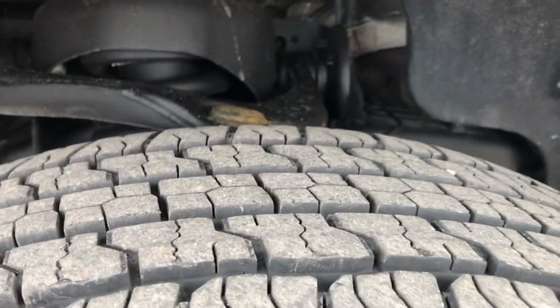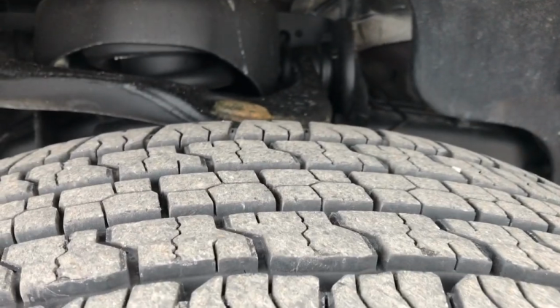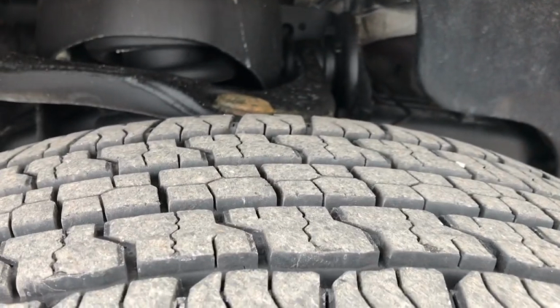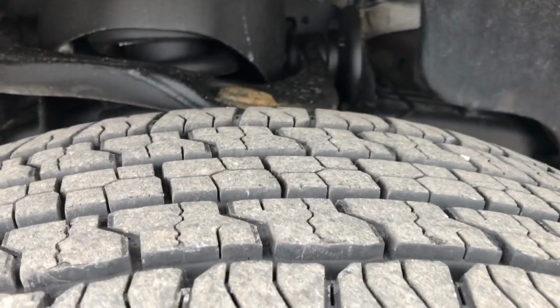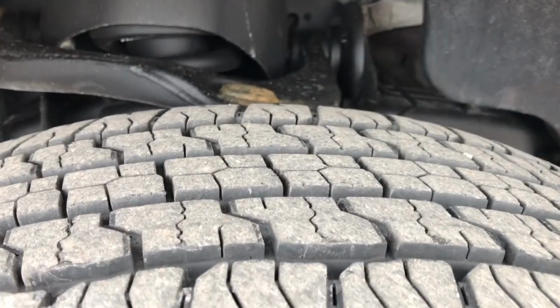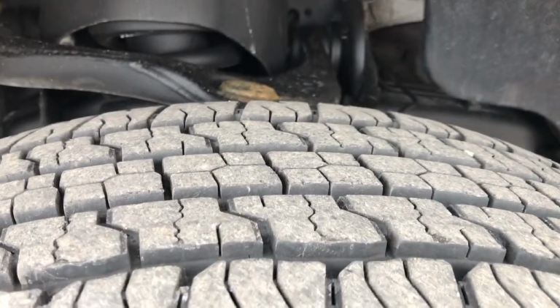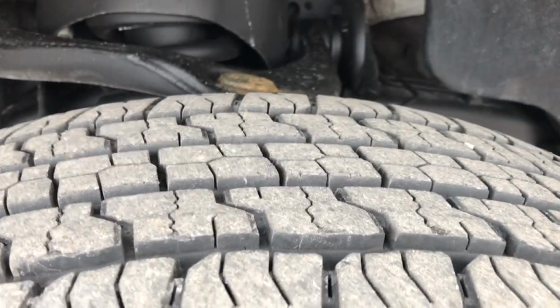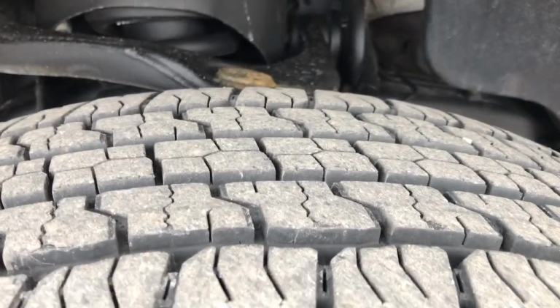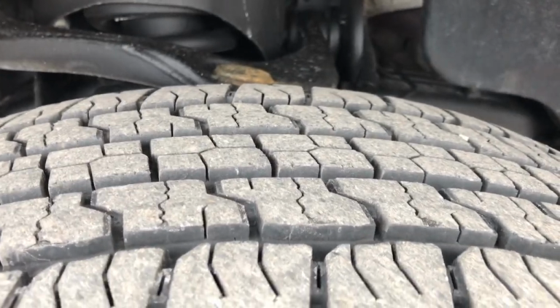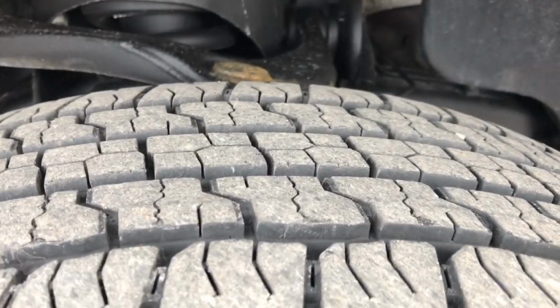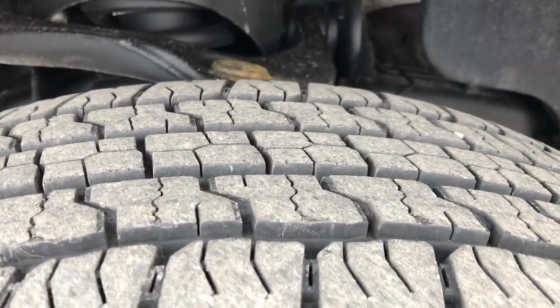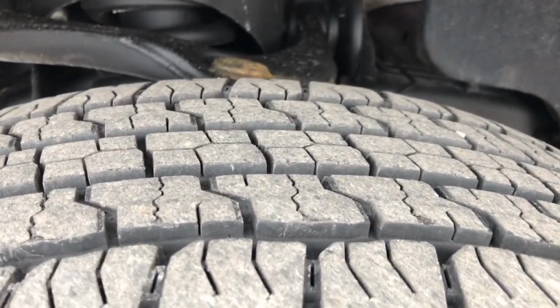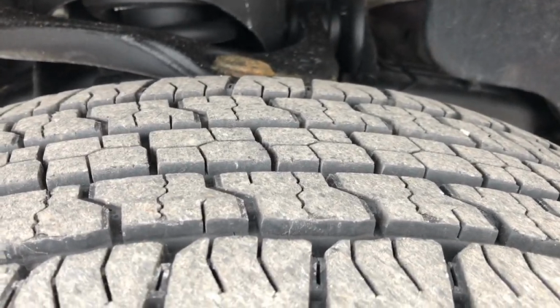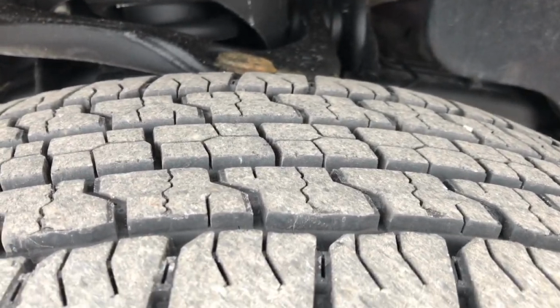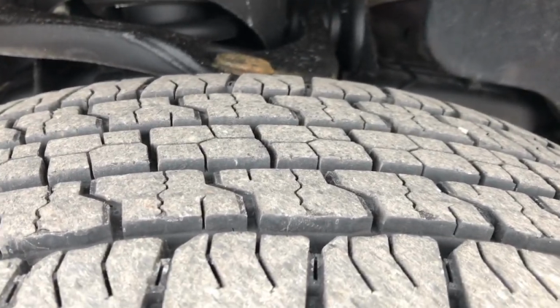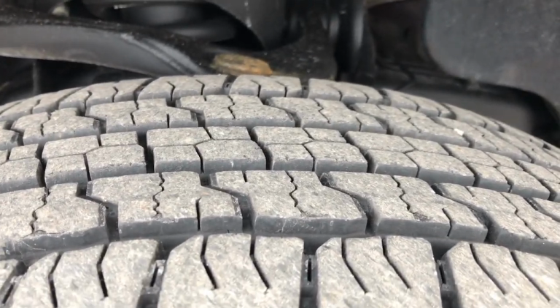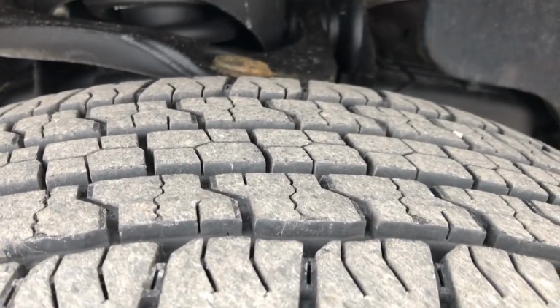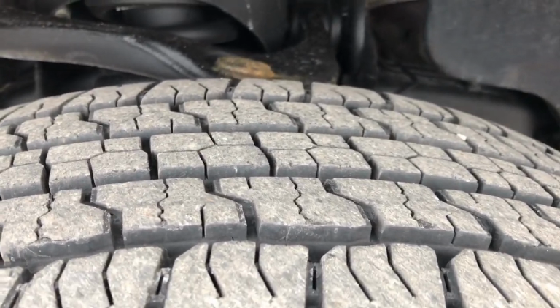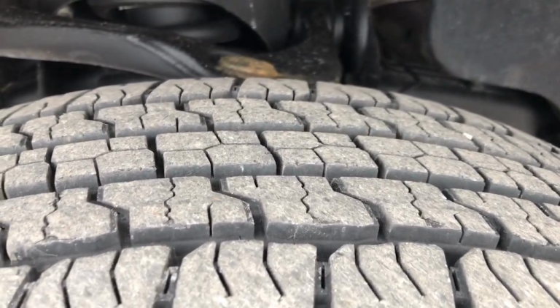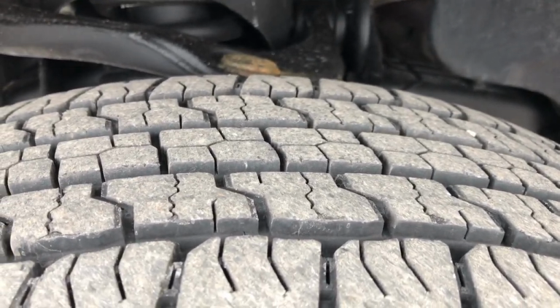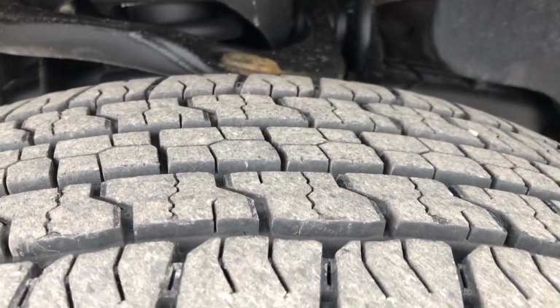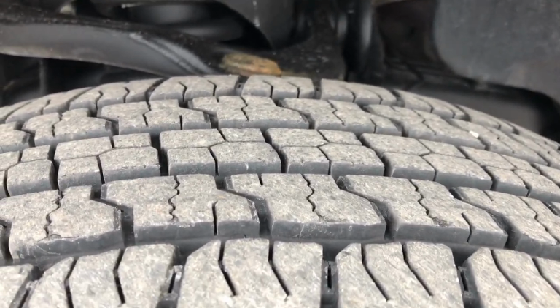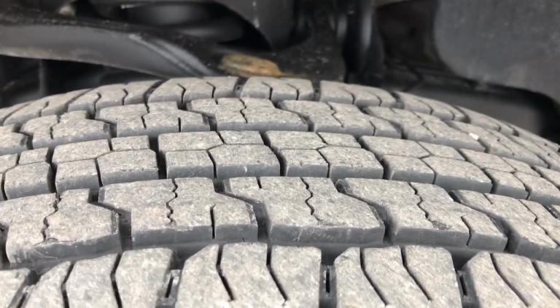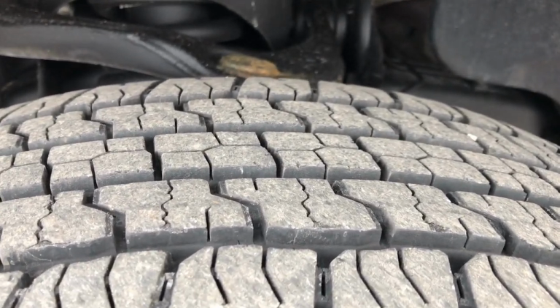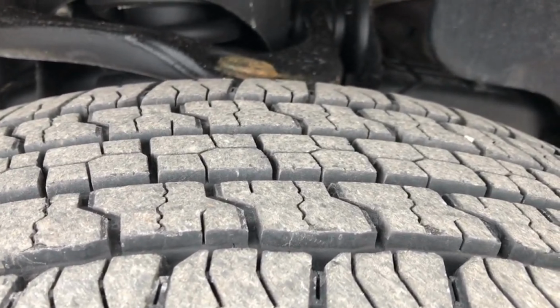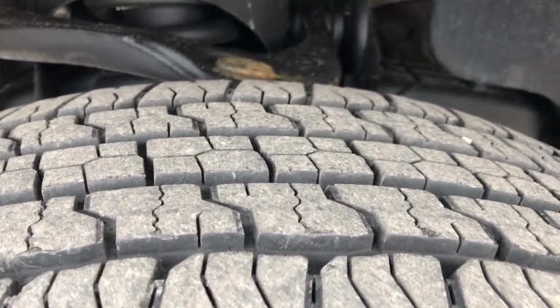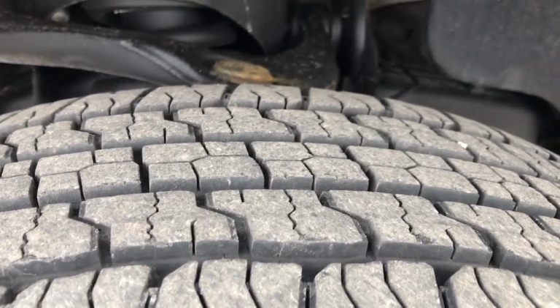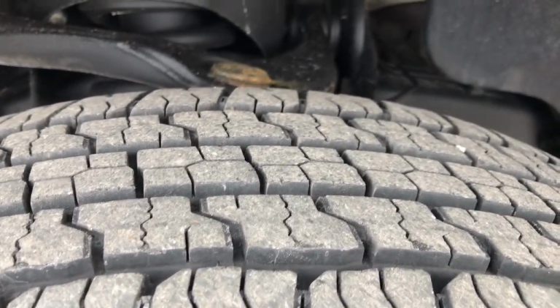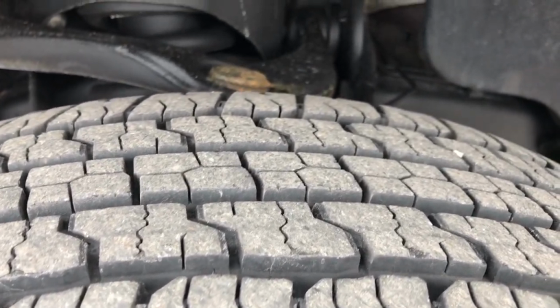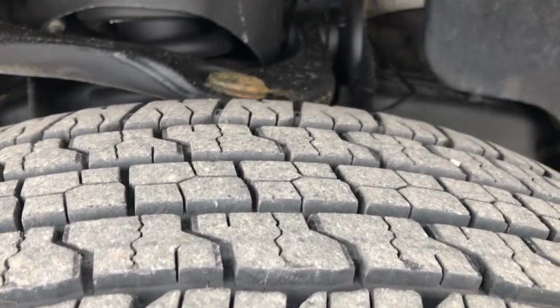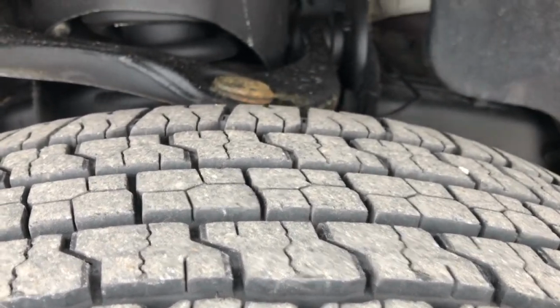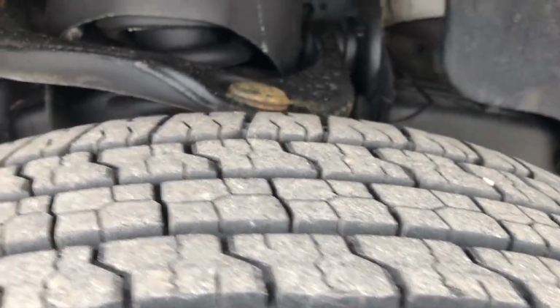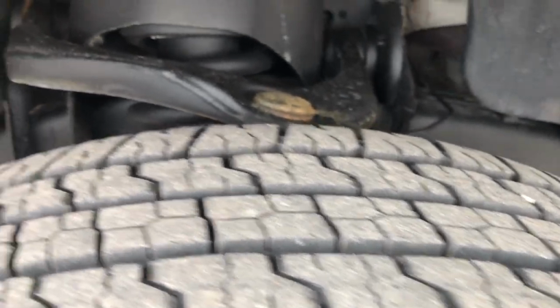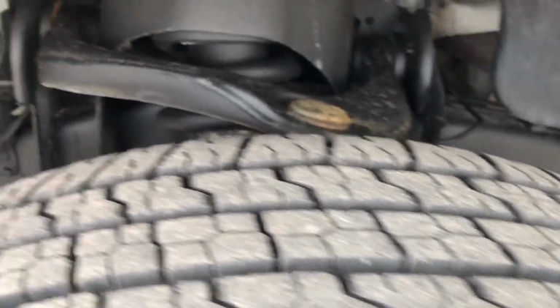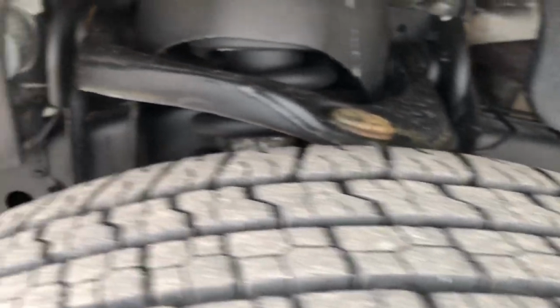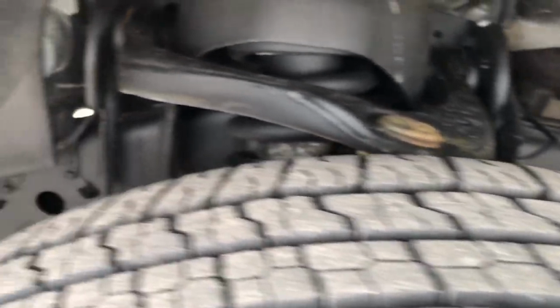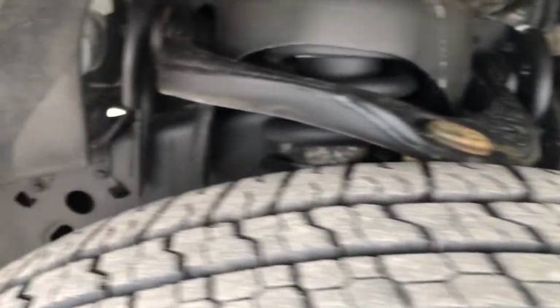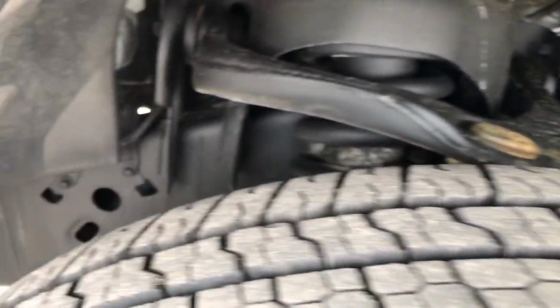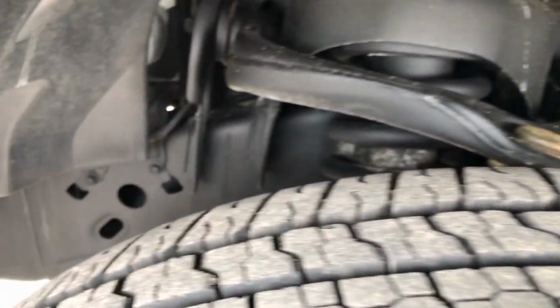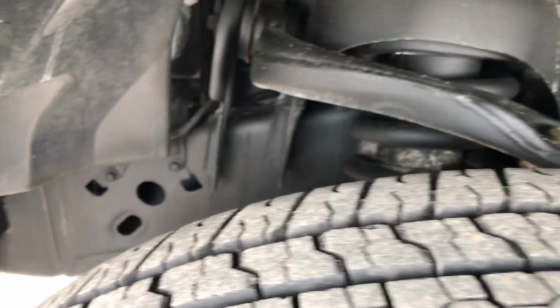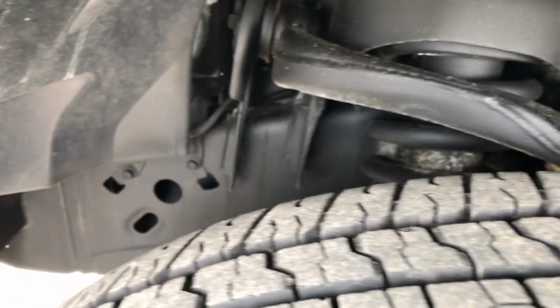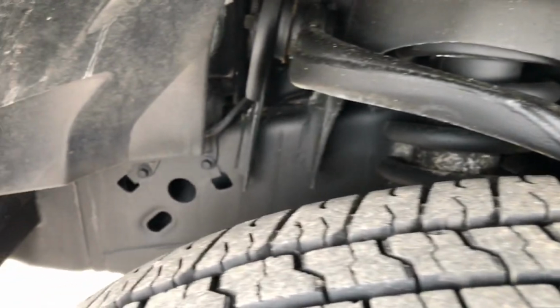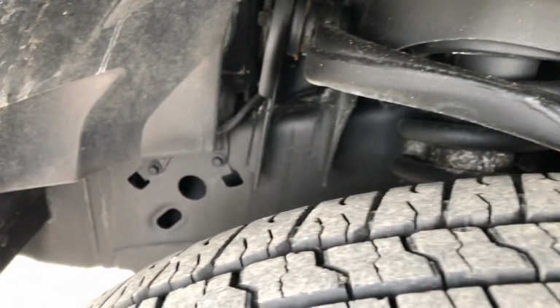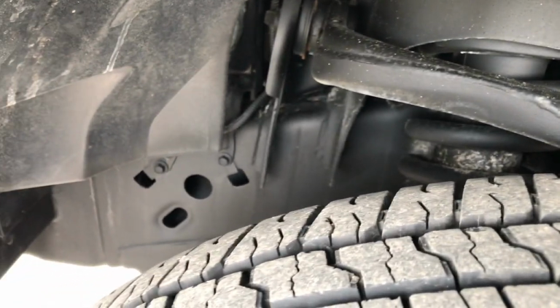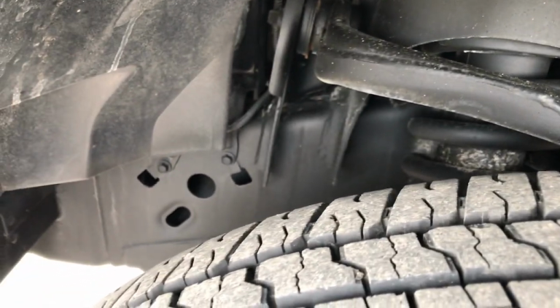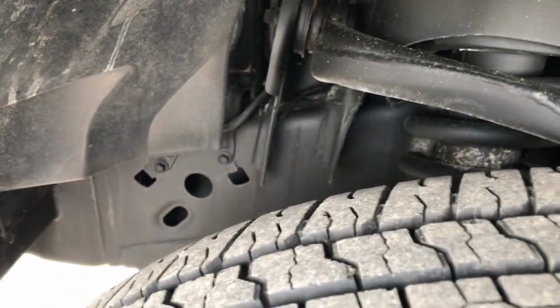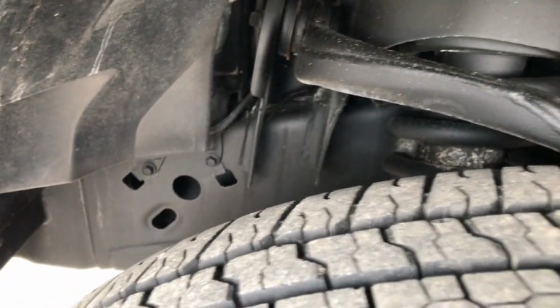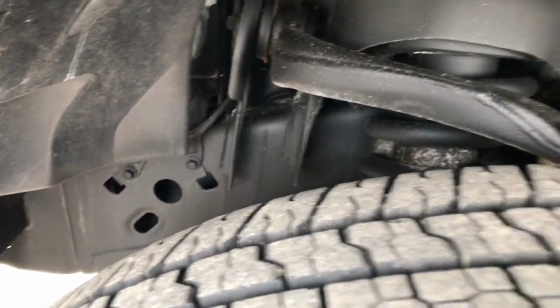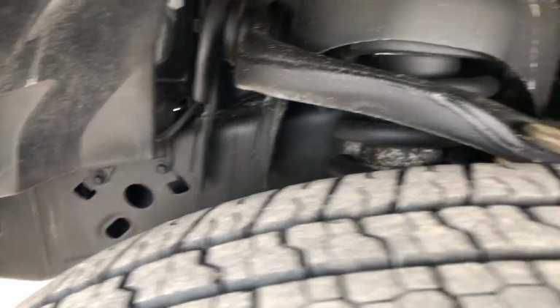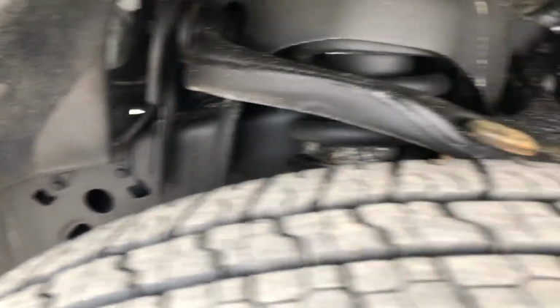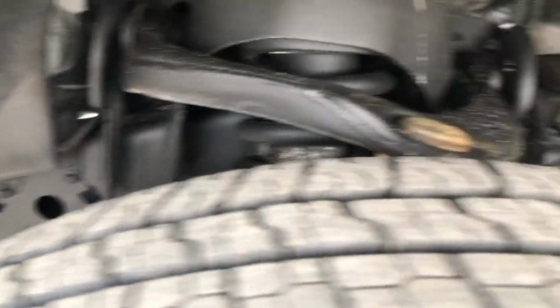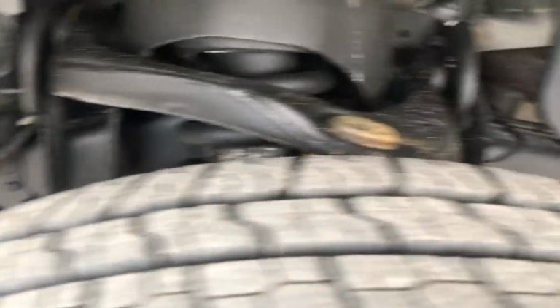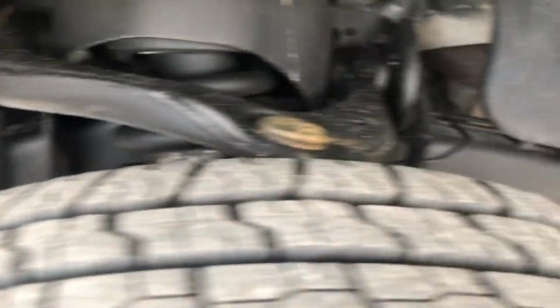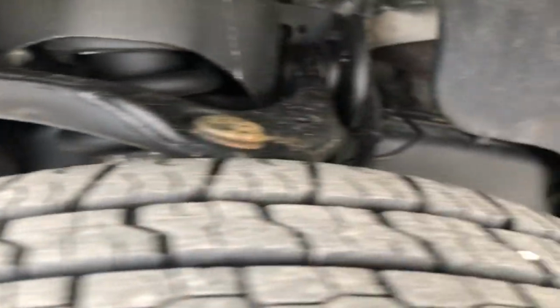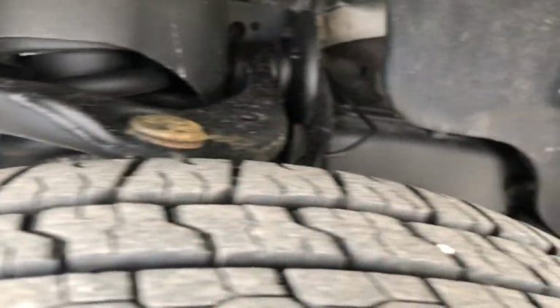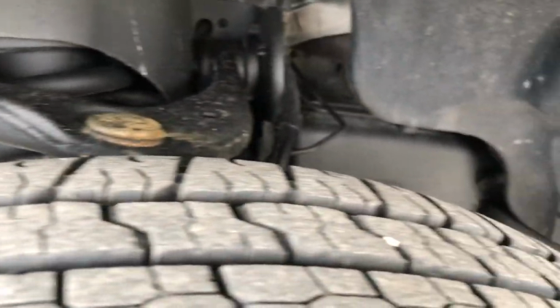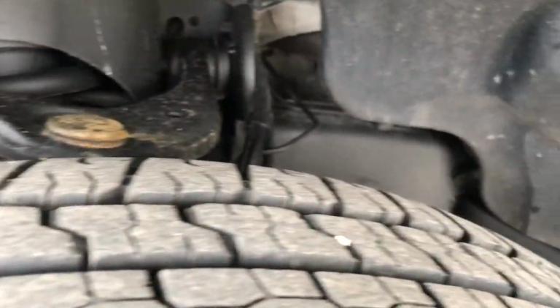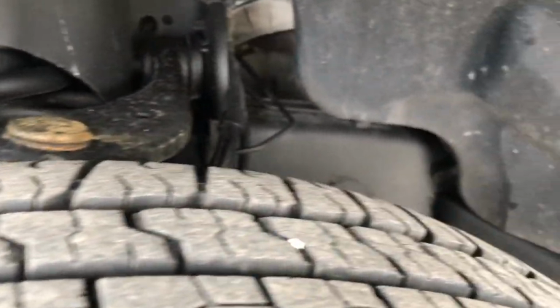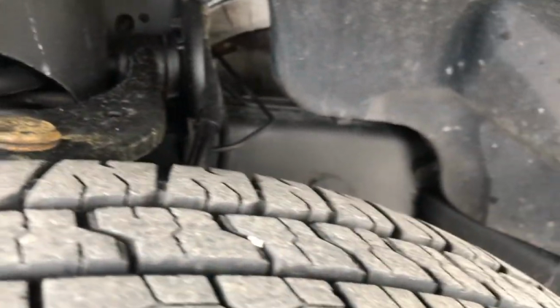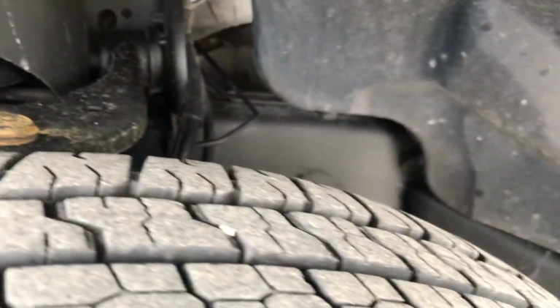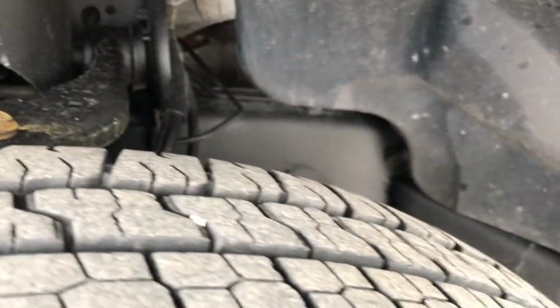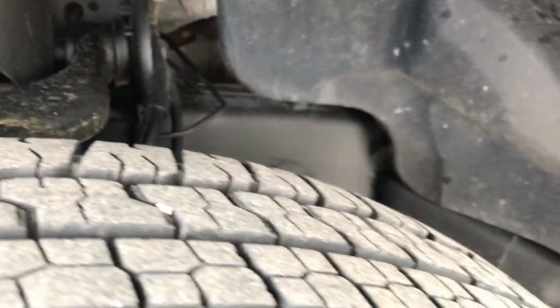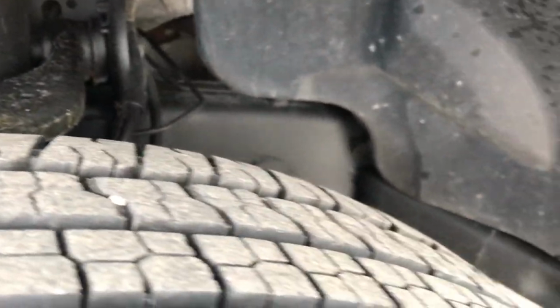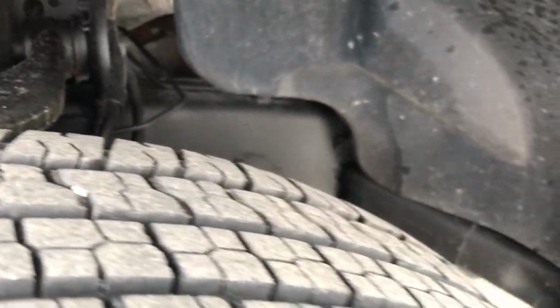These tires look like they have about 75% of the tread left. Frame and underbody are very clean on this truck.